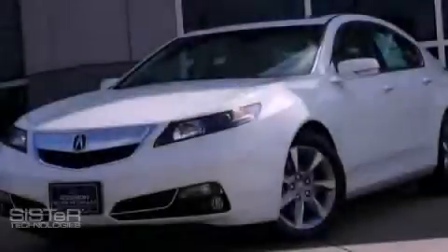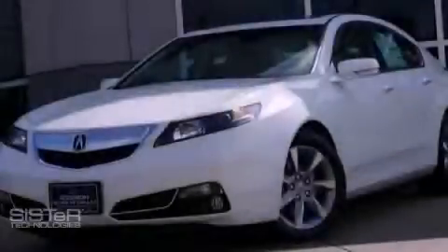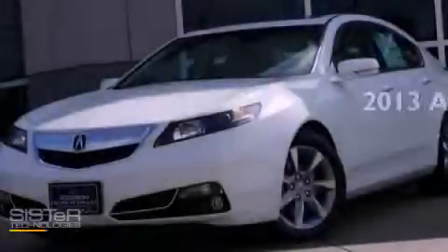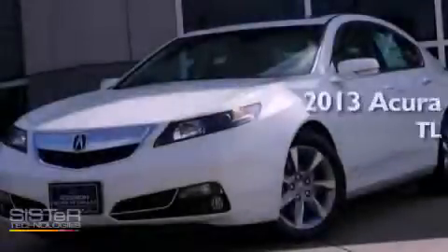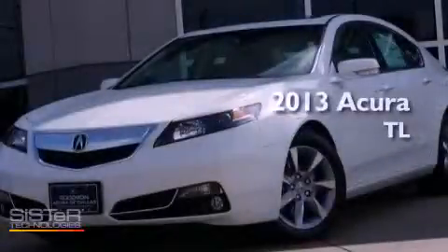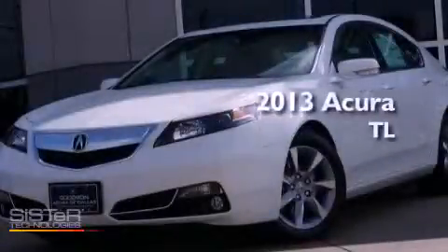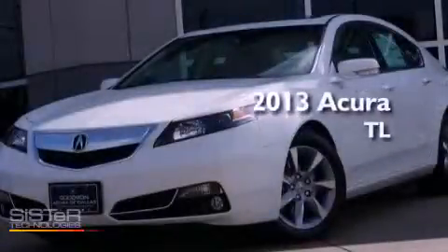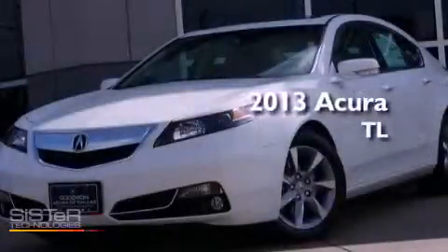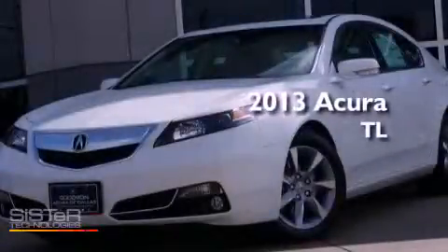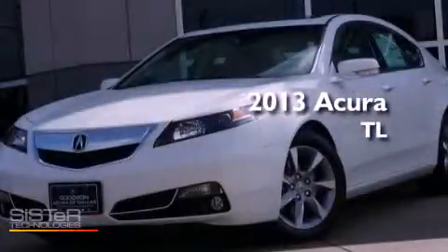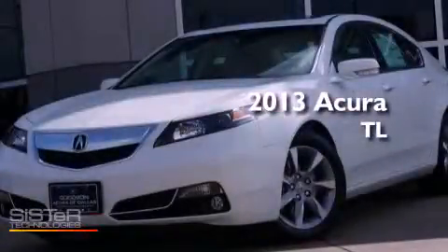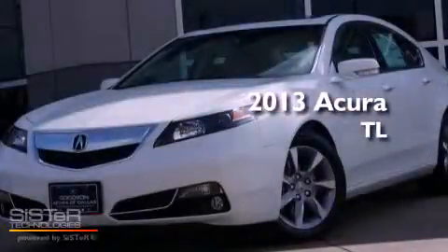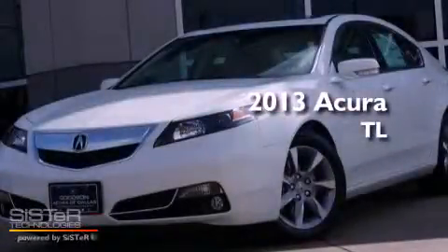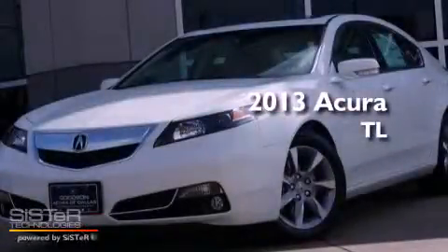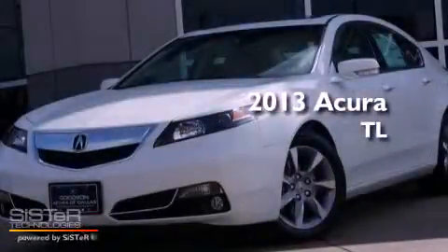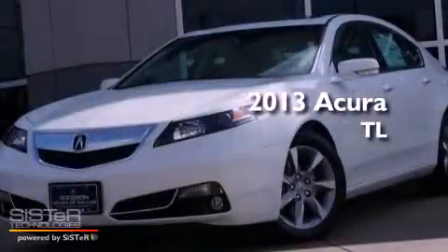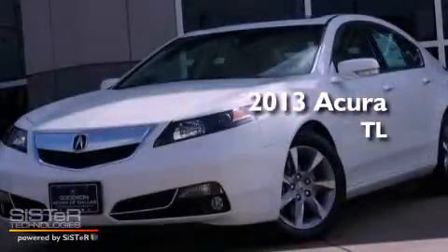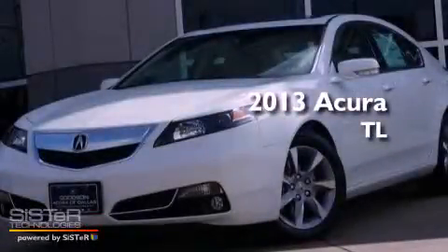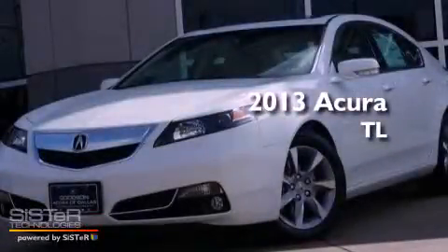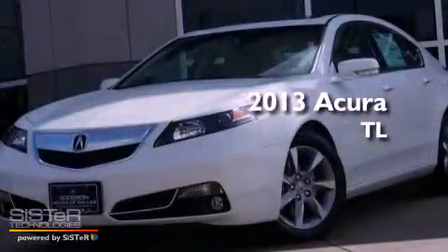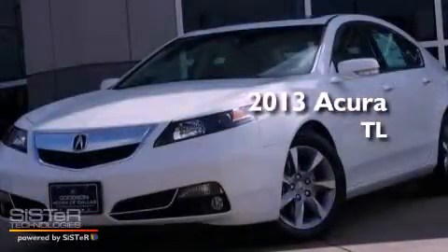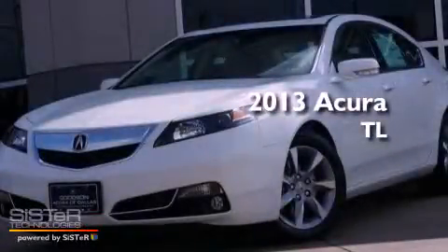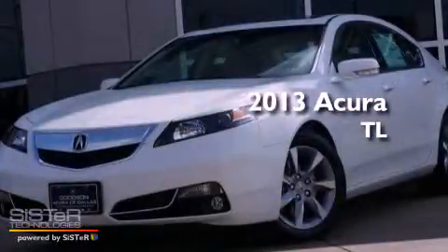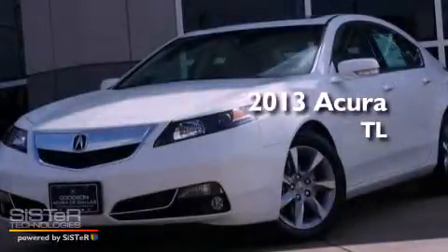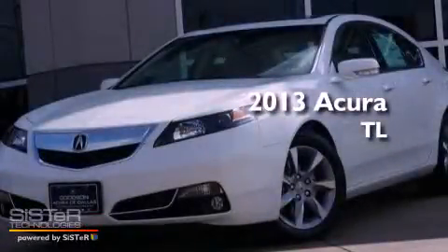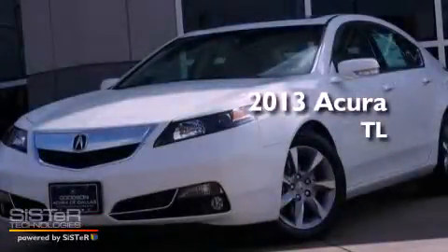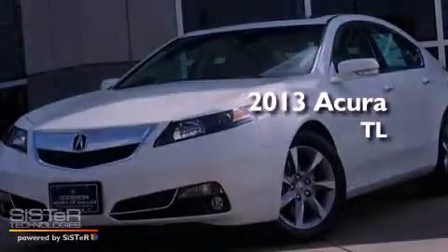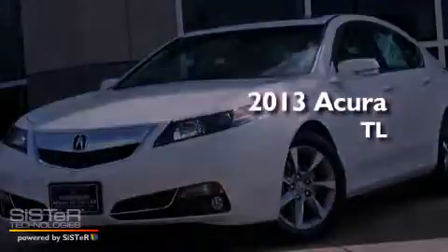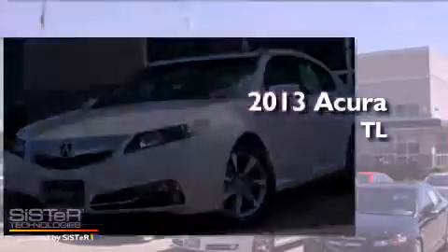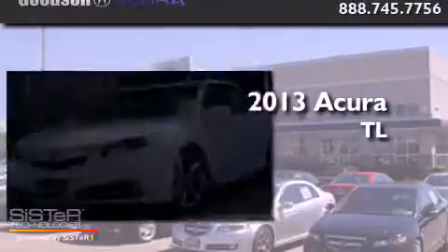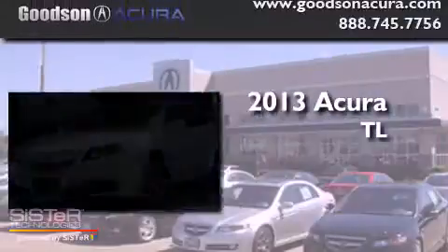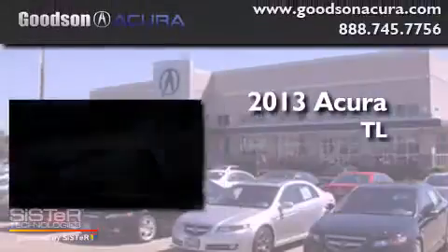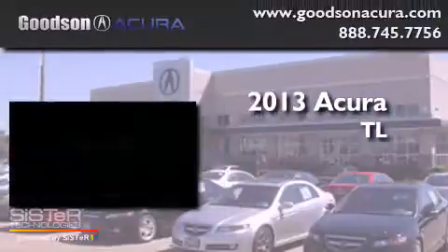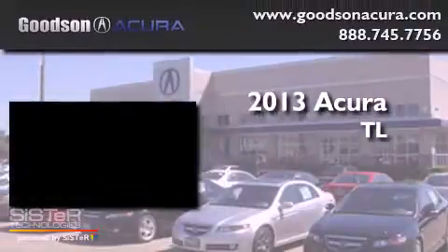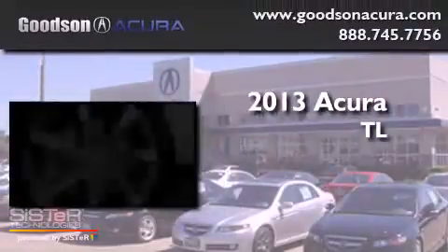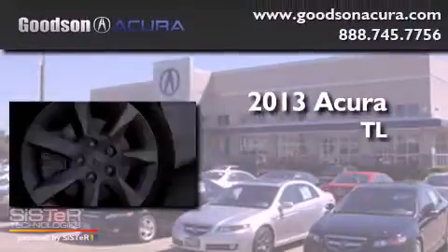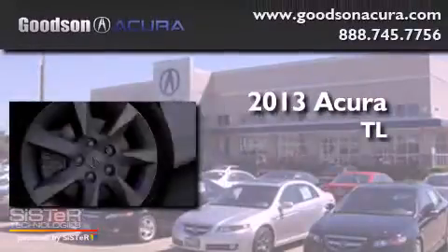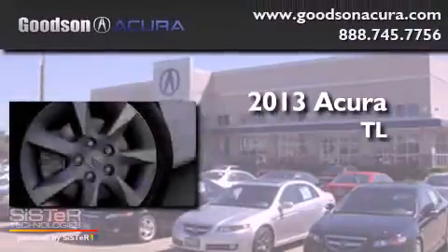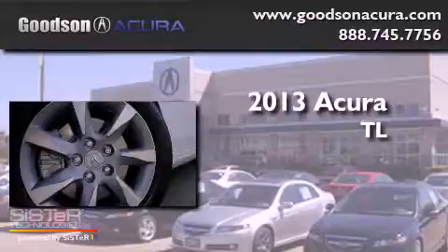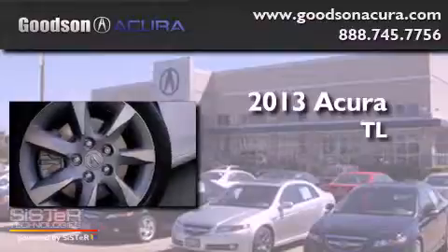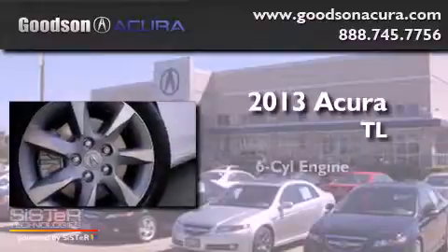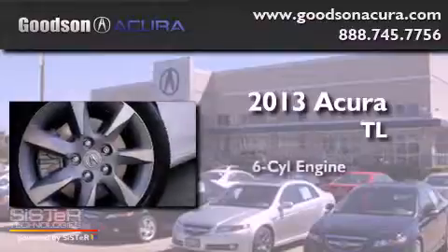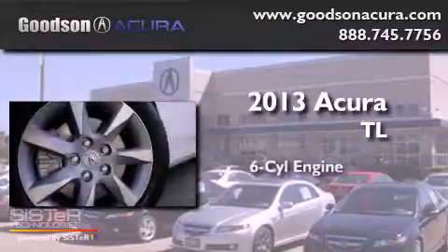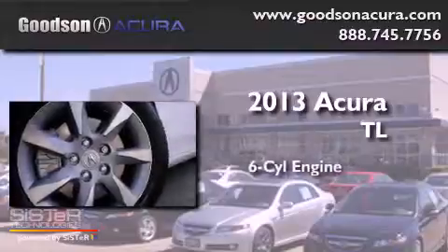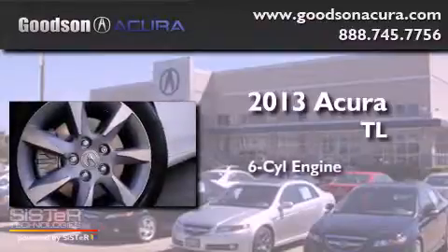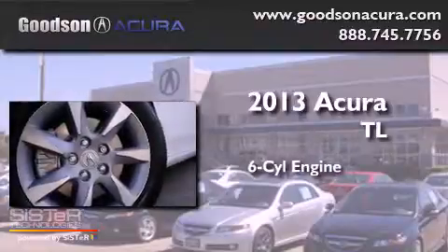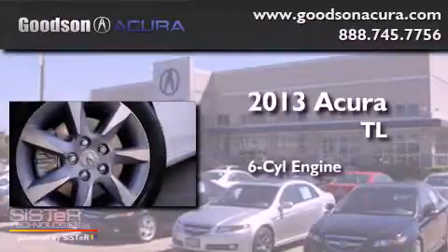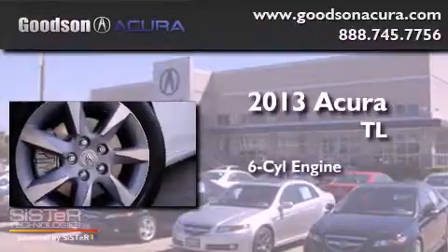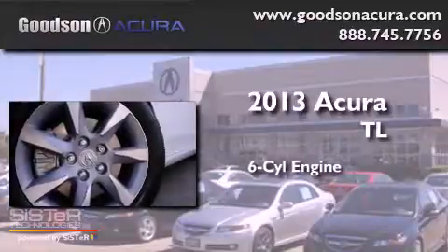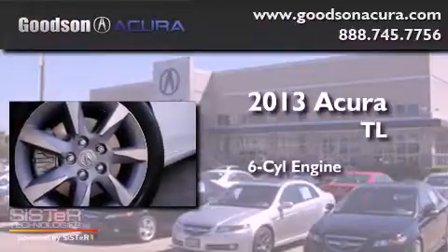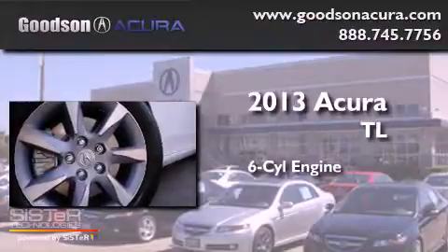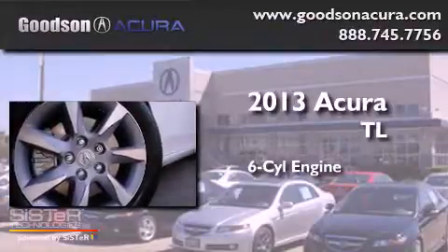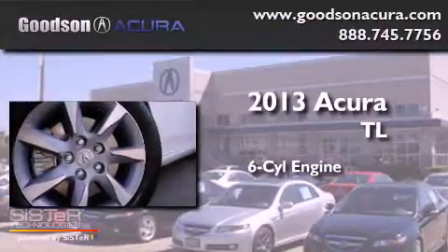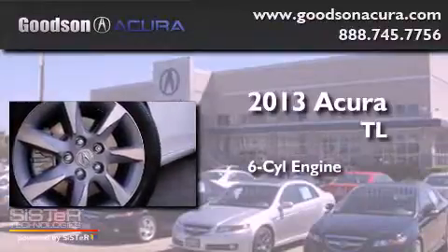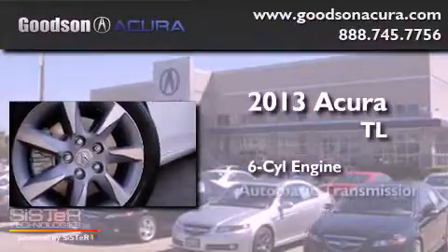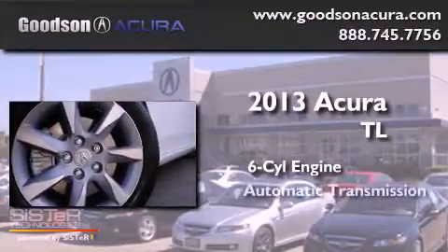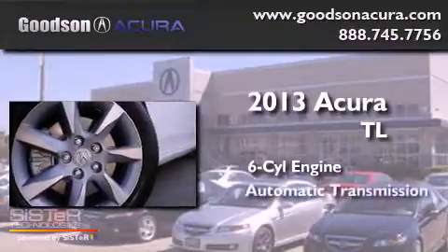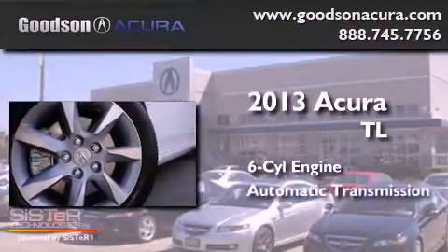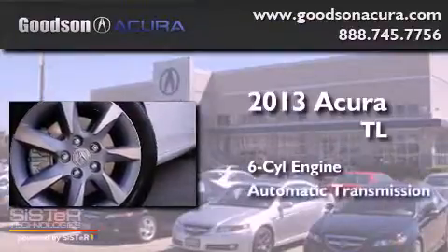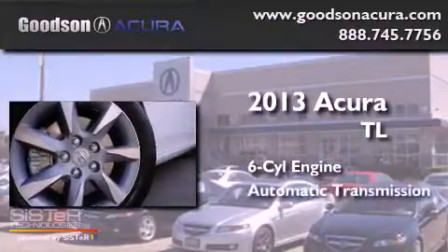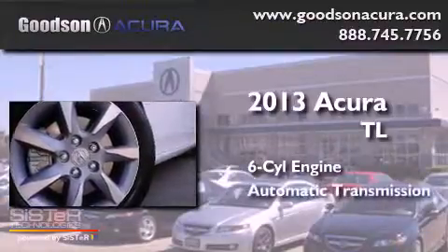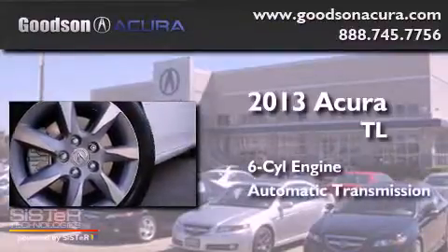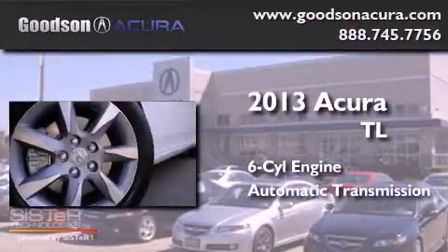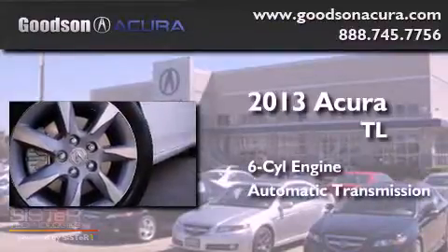This is a brand-new 2013 Acura TL. It has a six-cylinder engine and an automatic transmission.